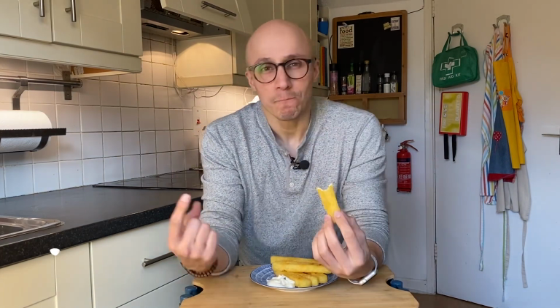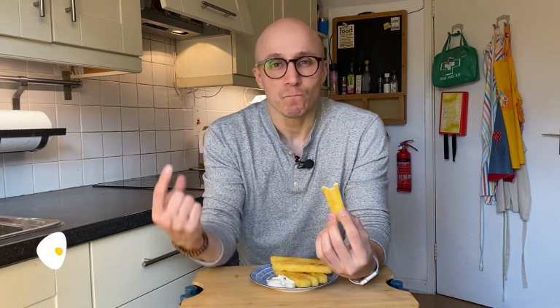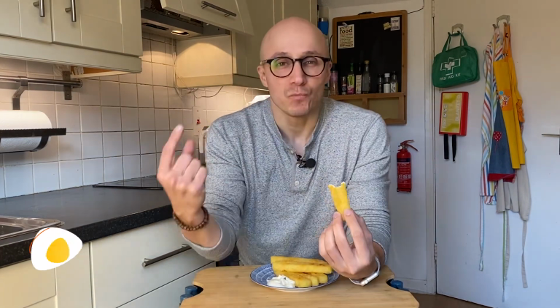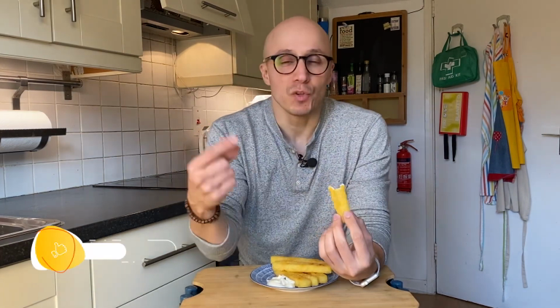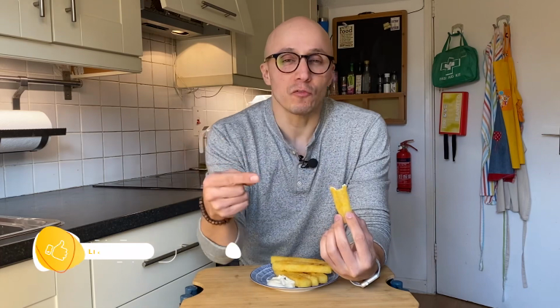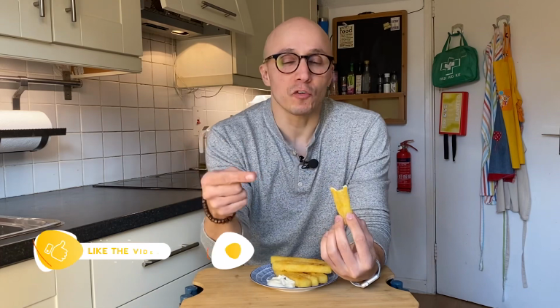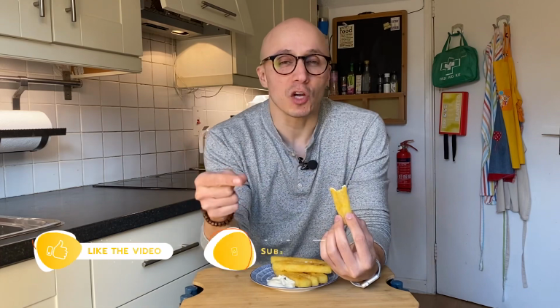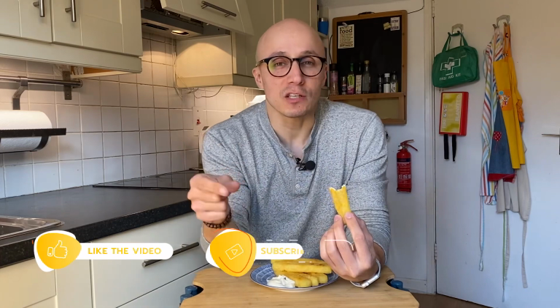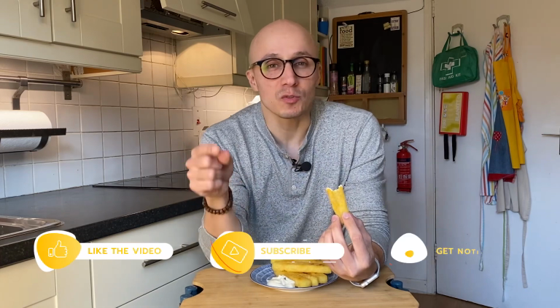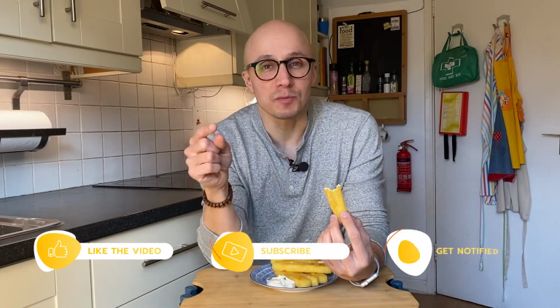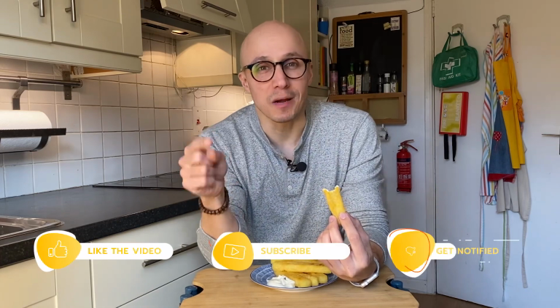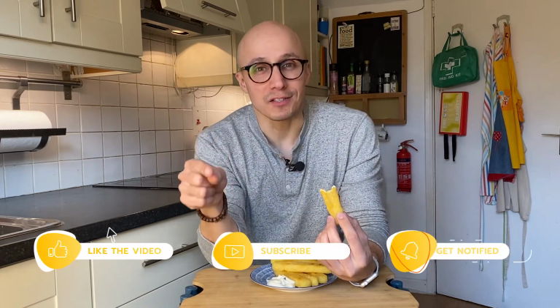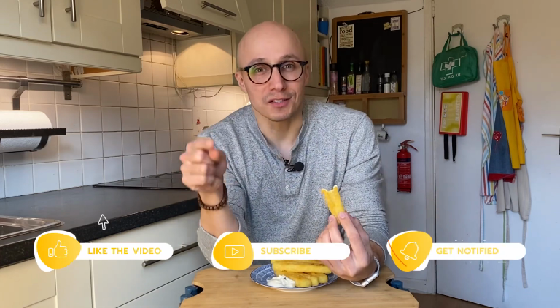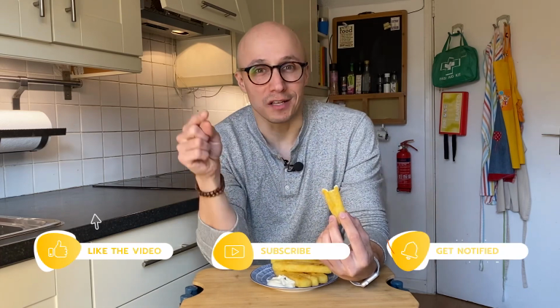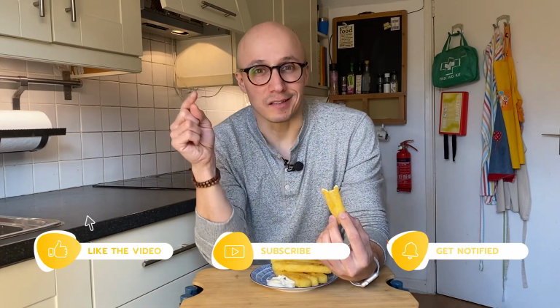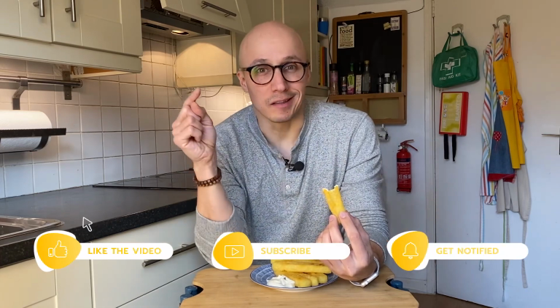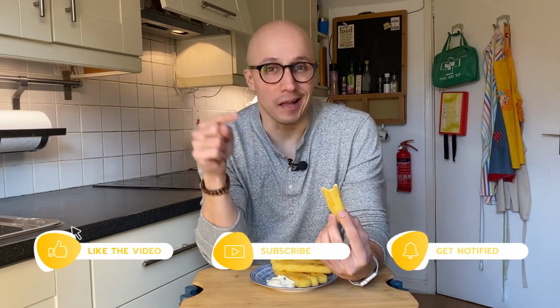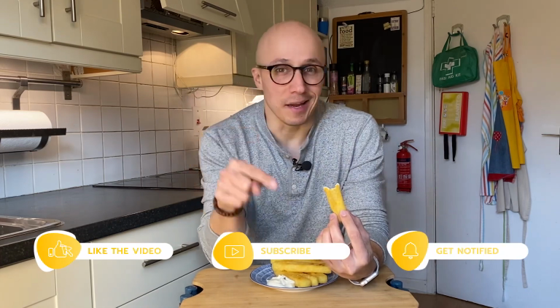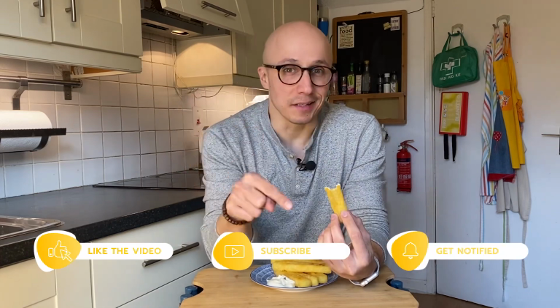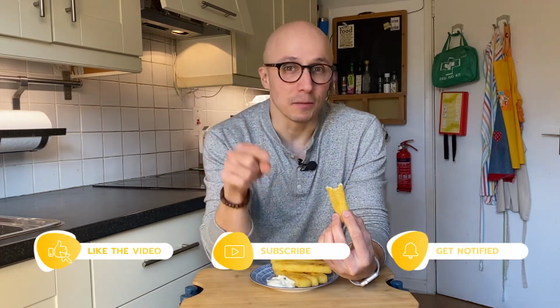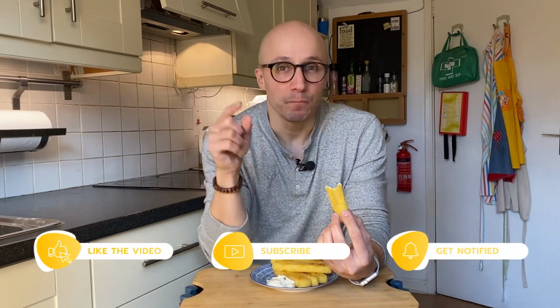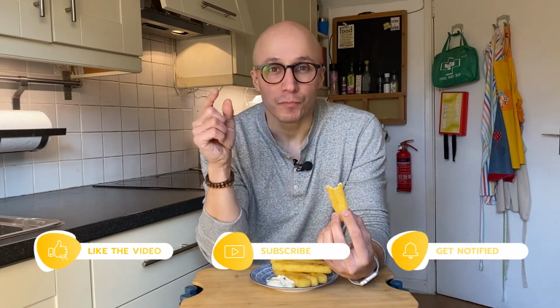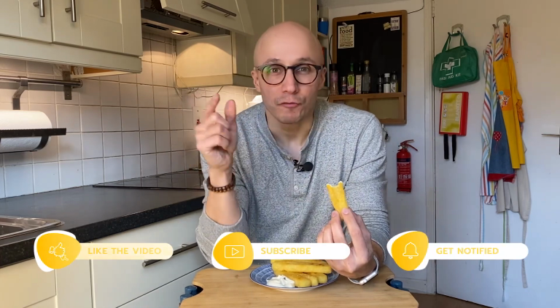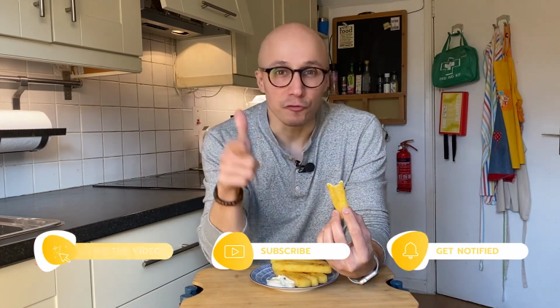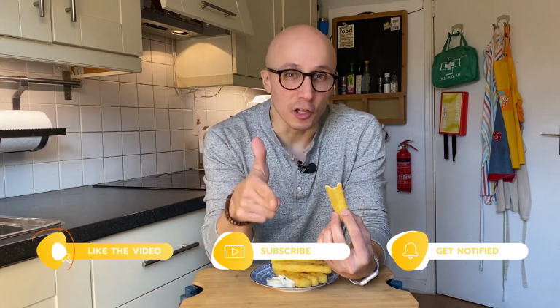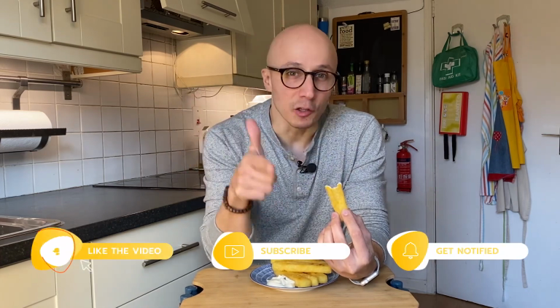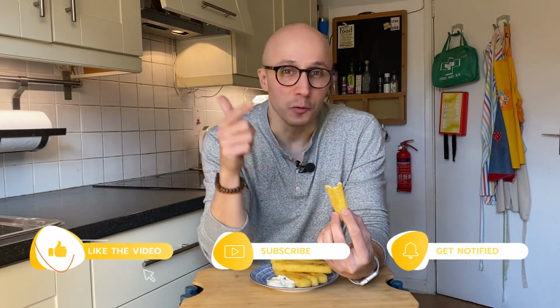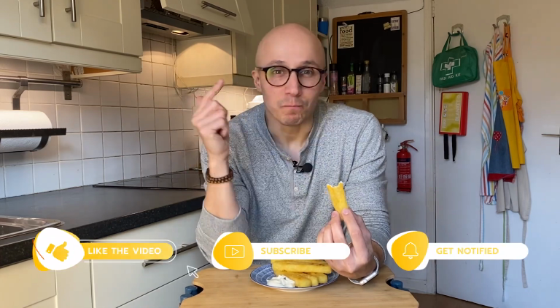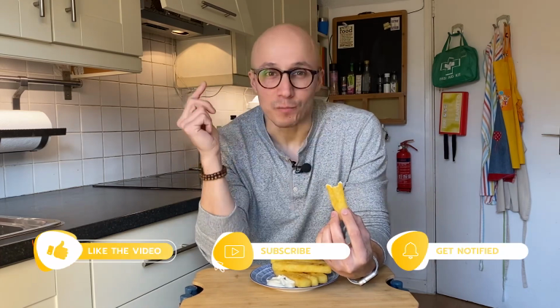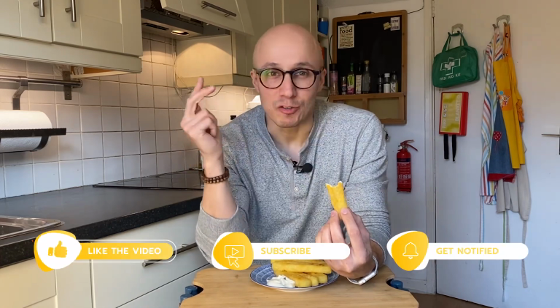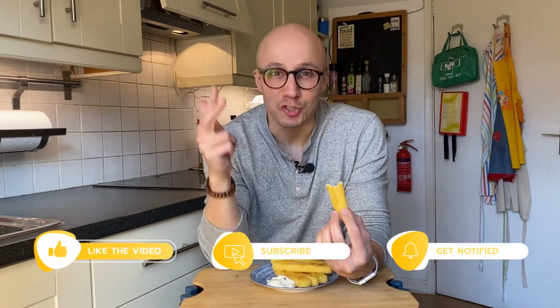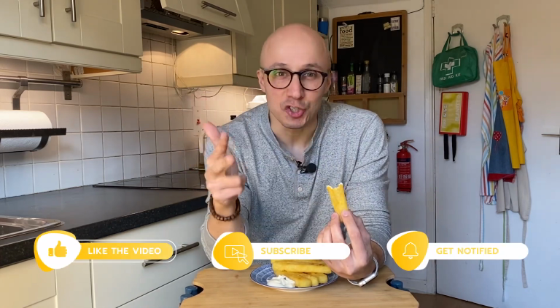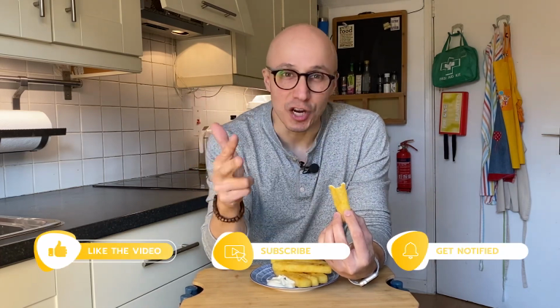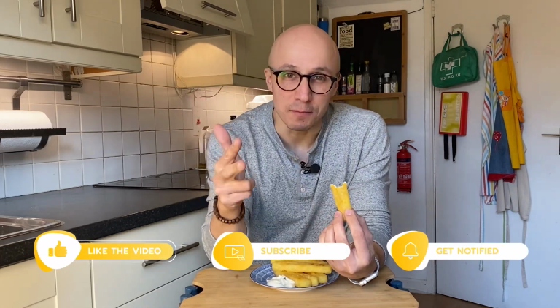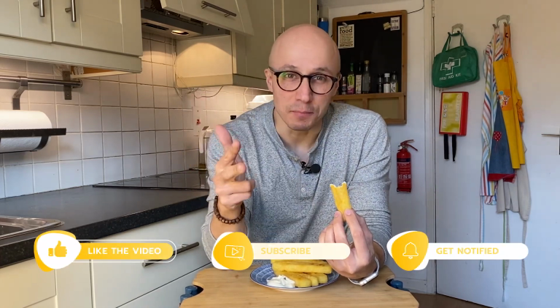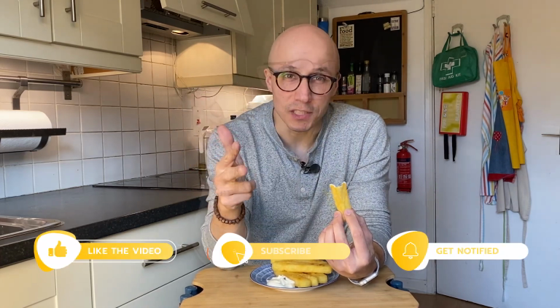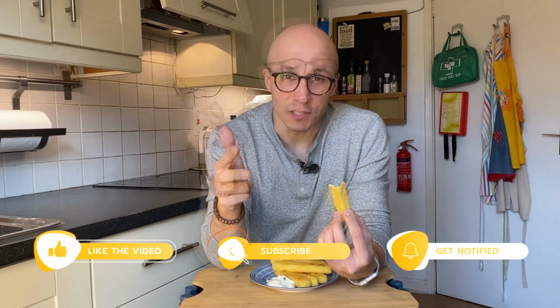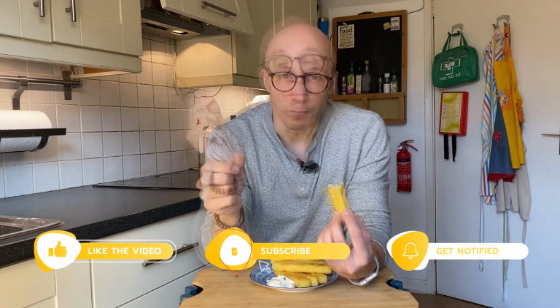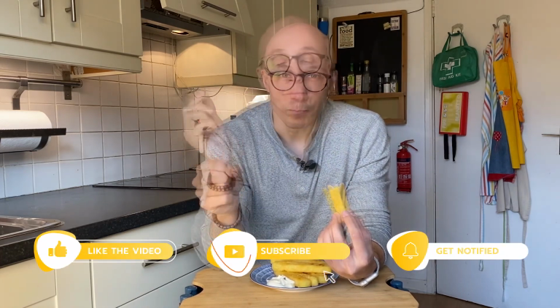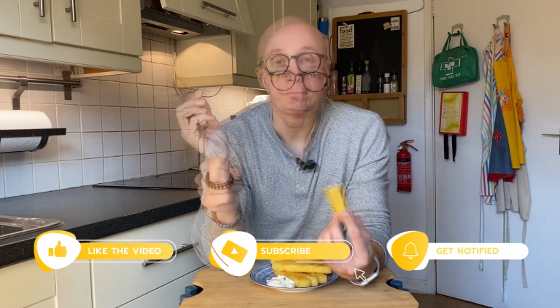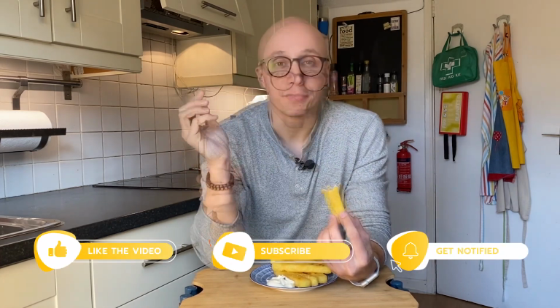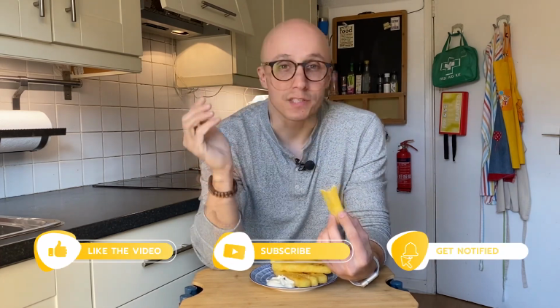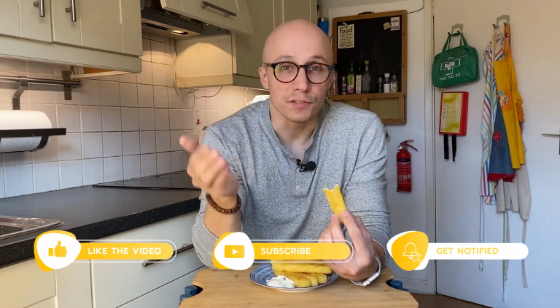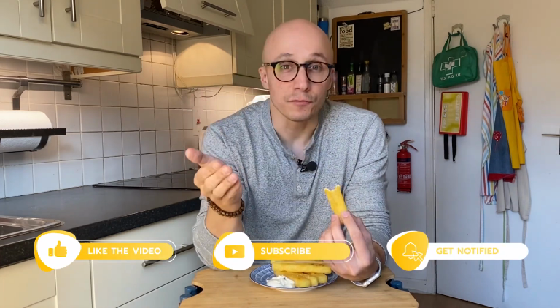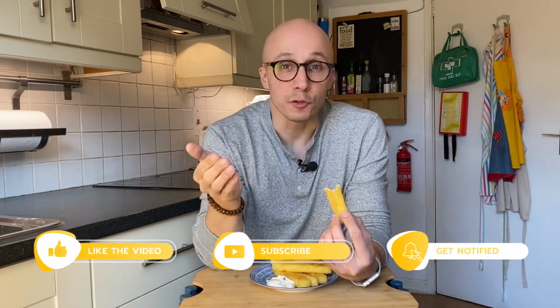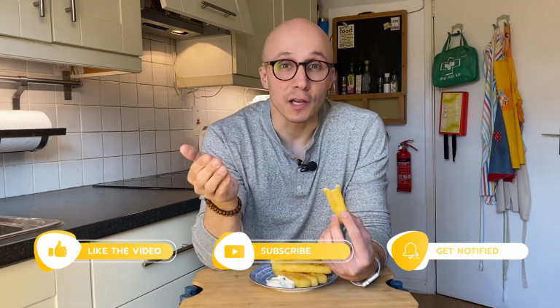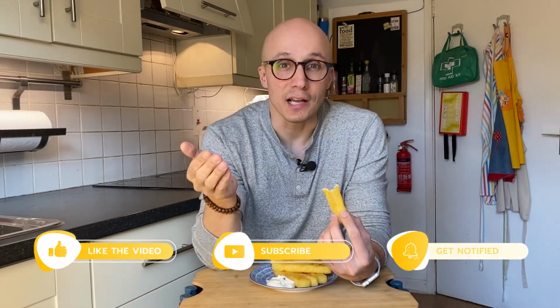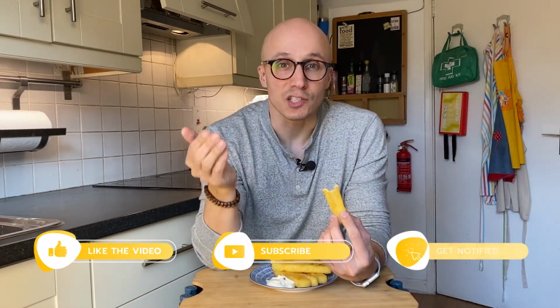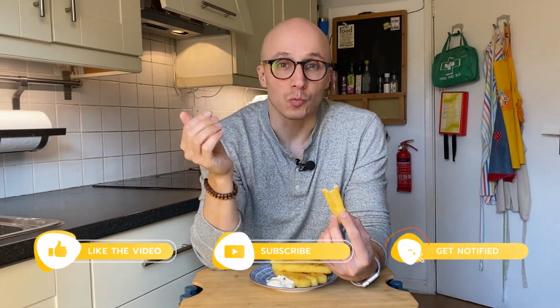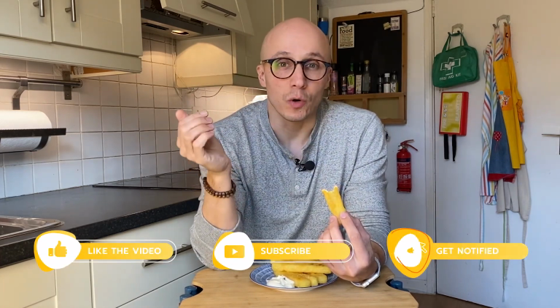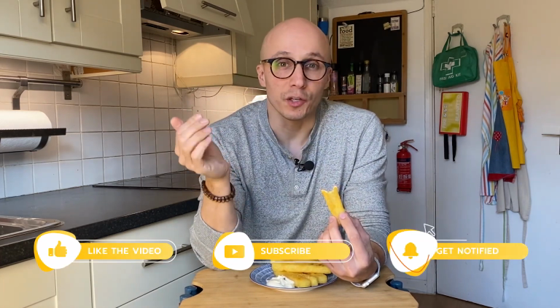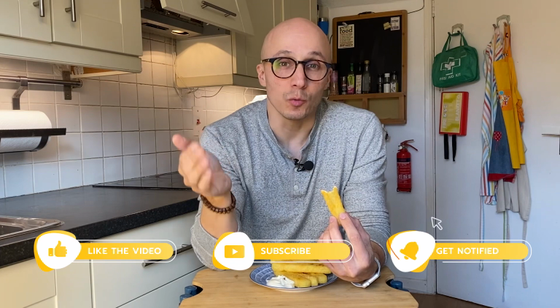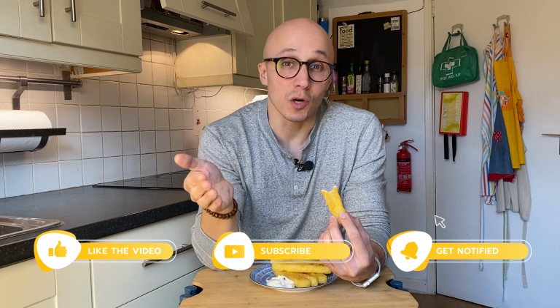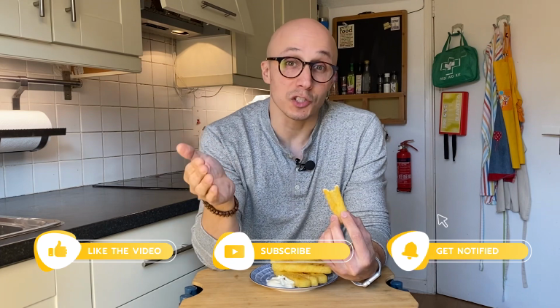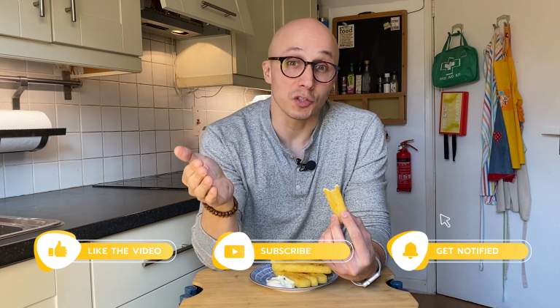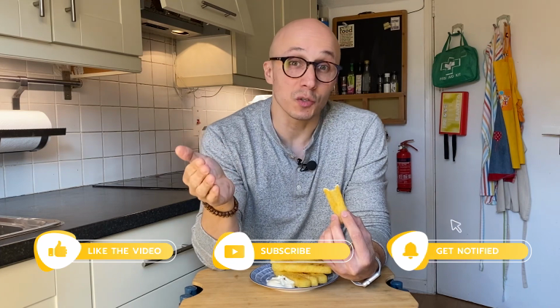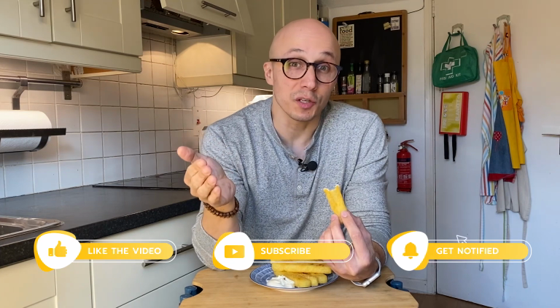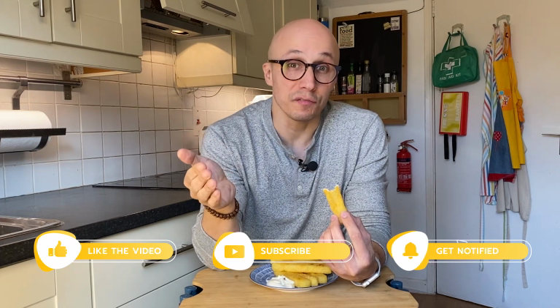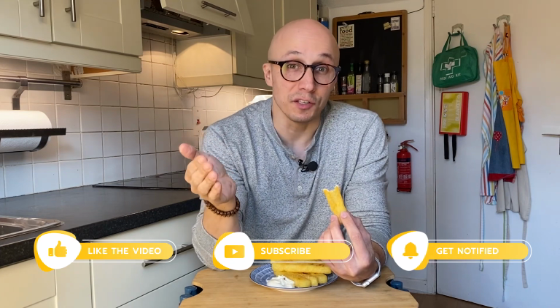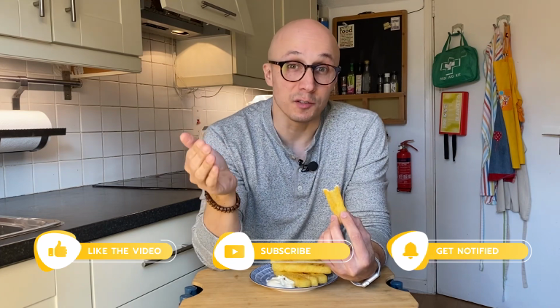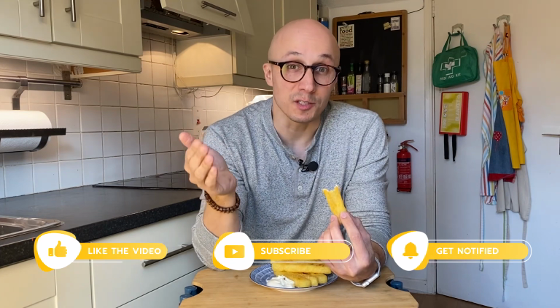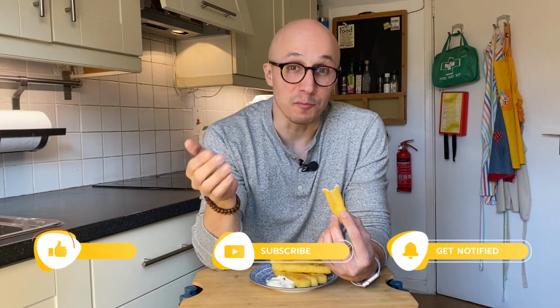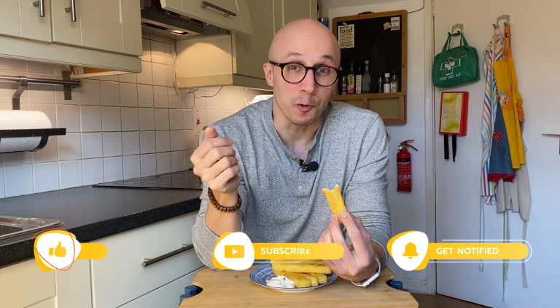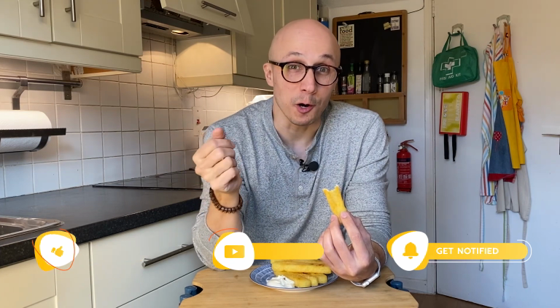Don't forget to smash that like, follow, and share button. This is Foodcast, where you watch your cooking videos and more.